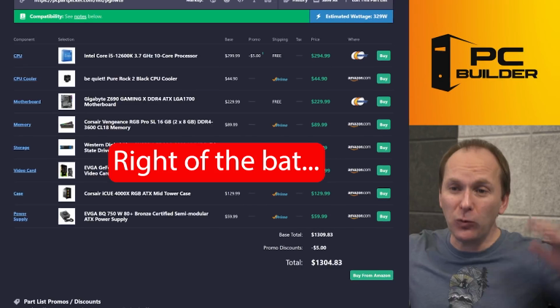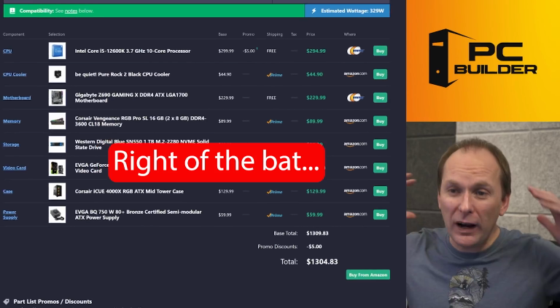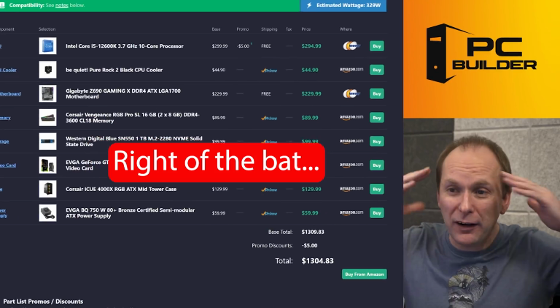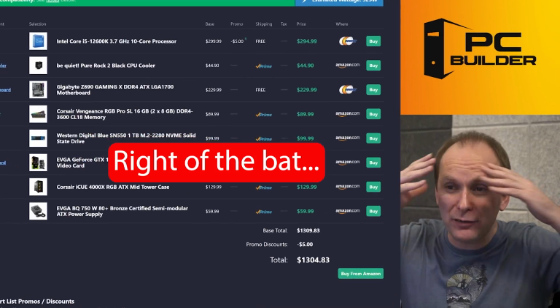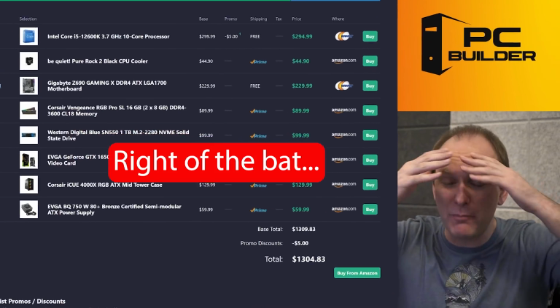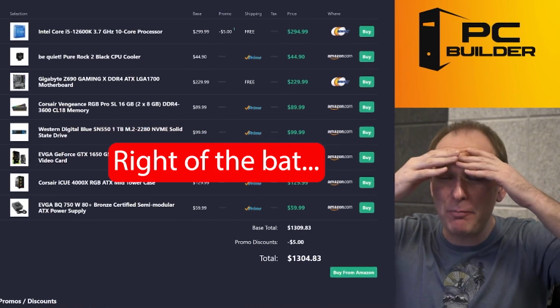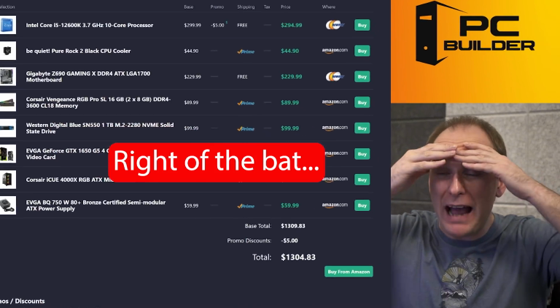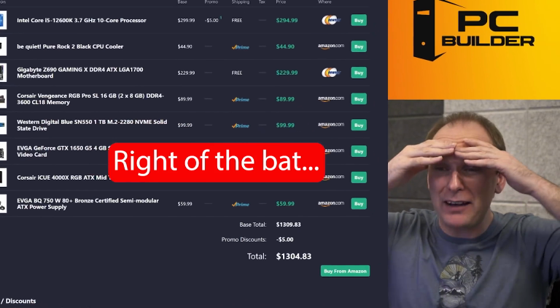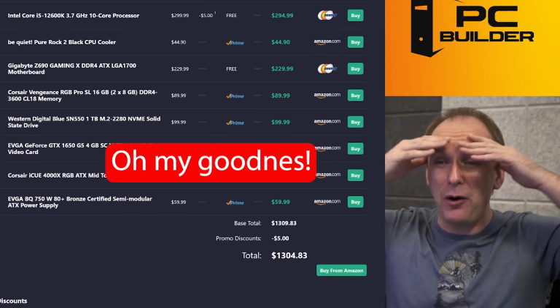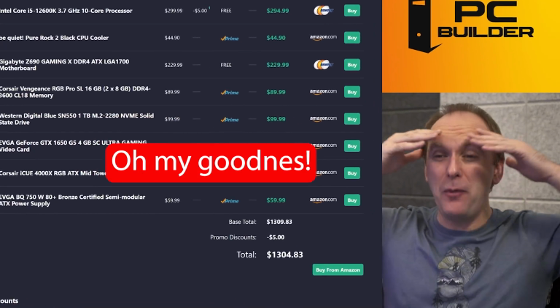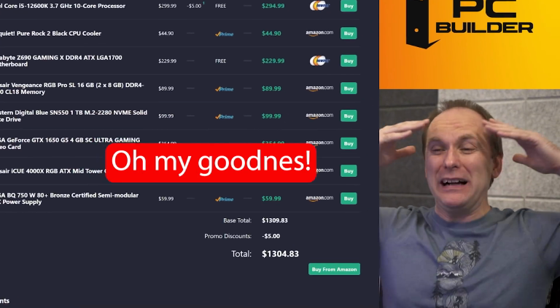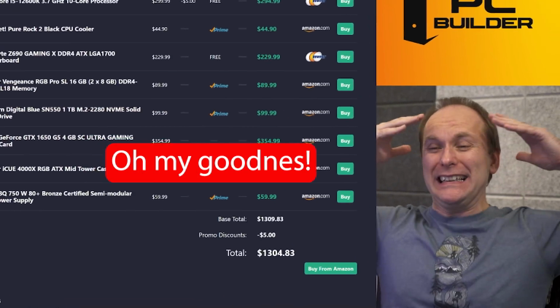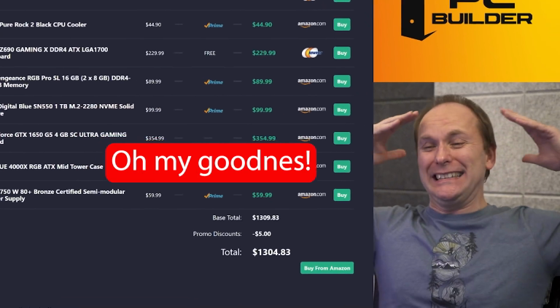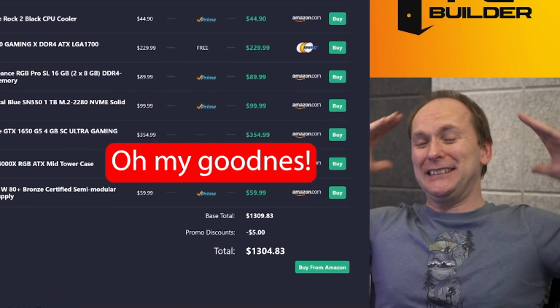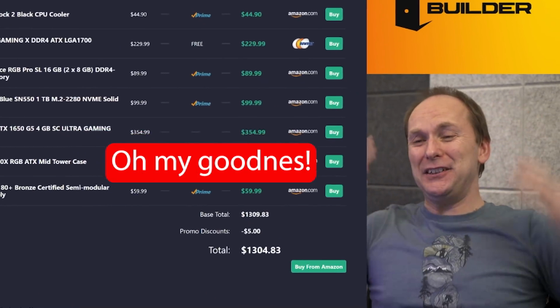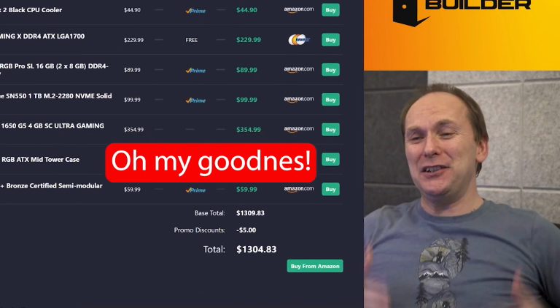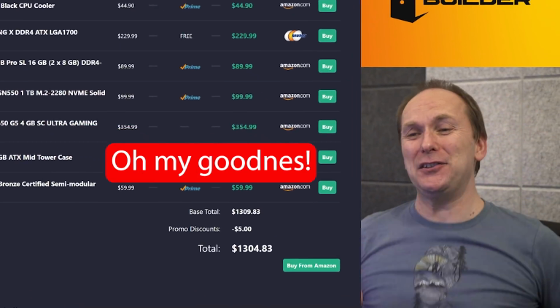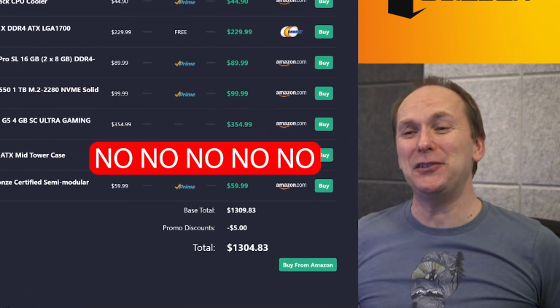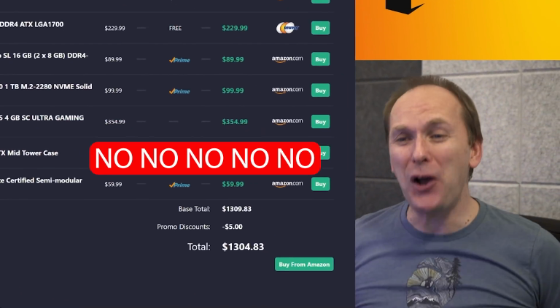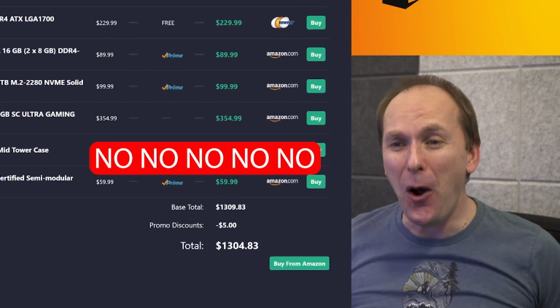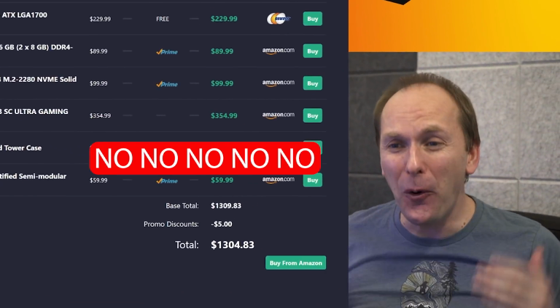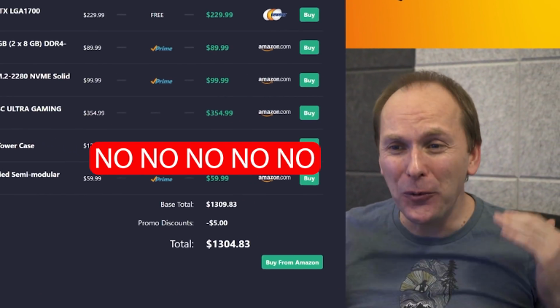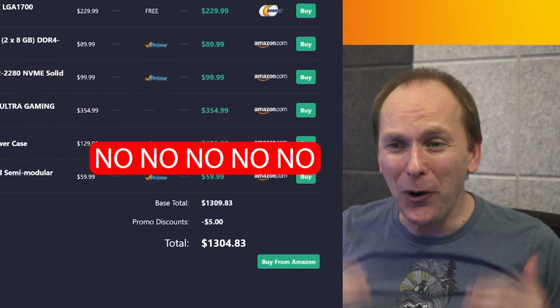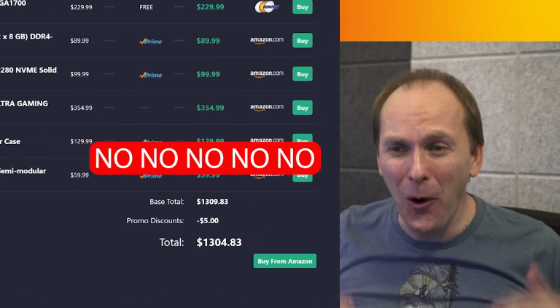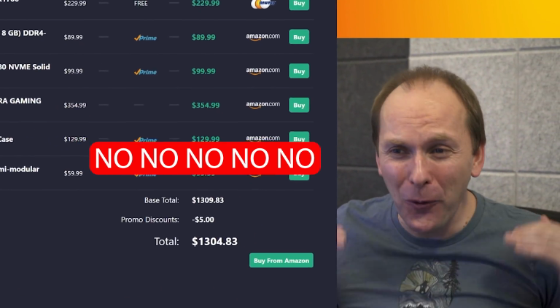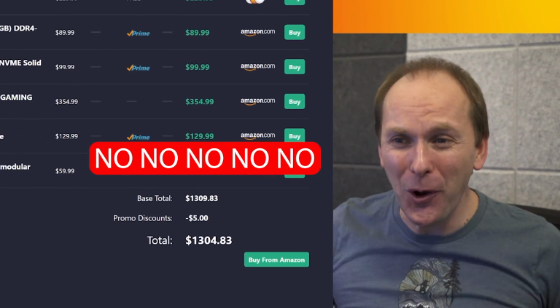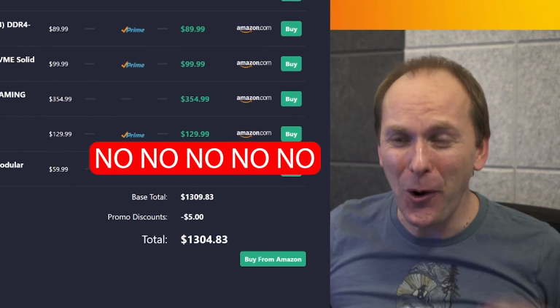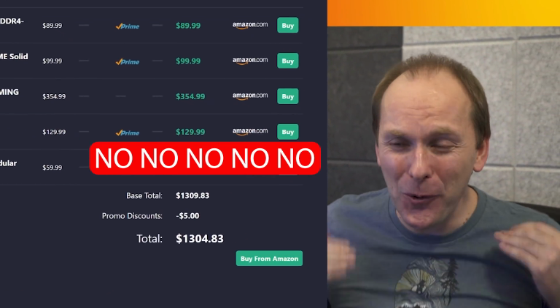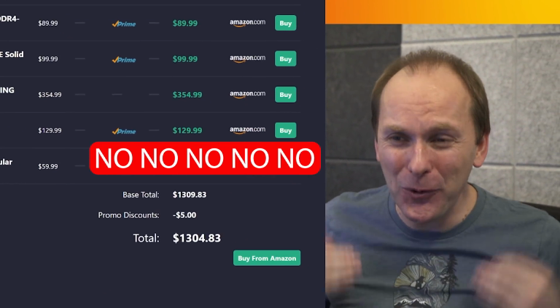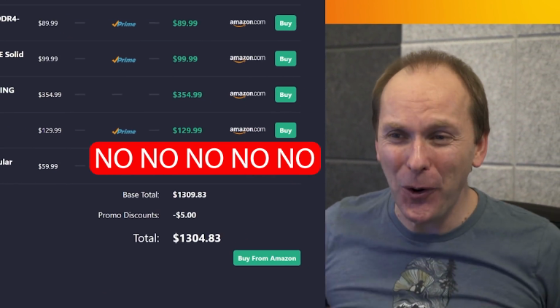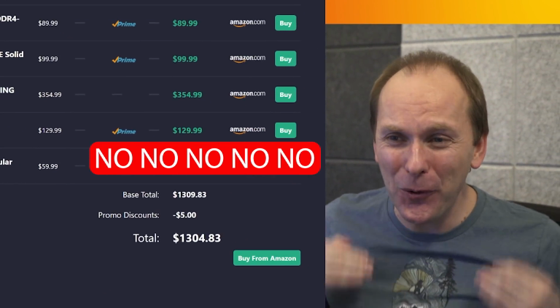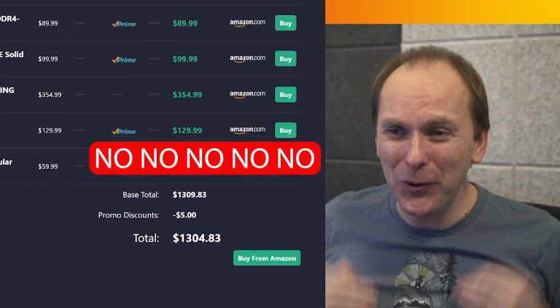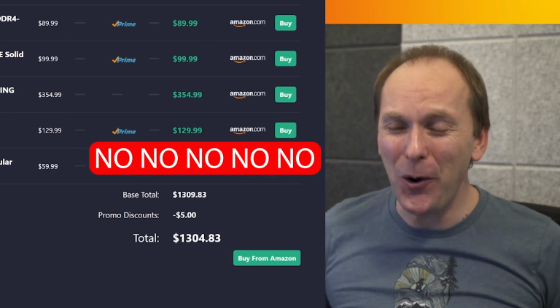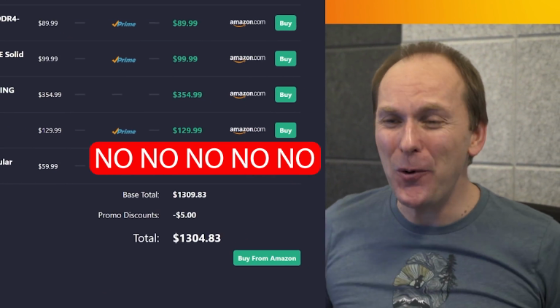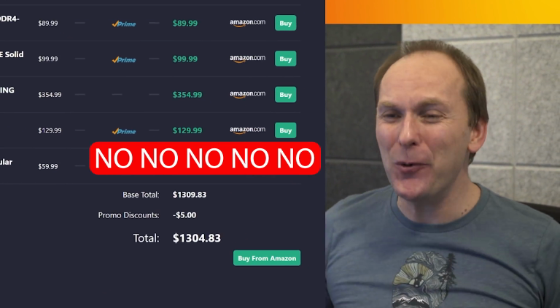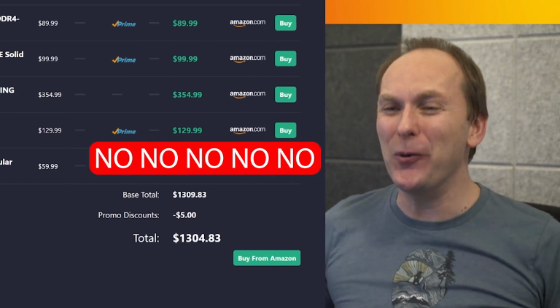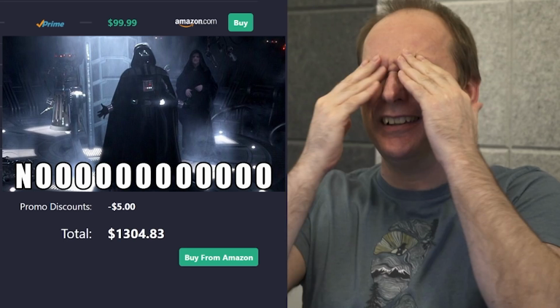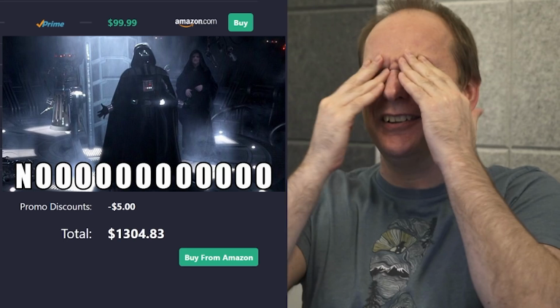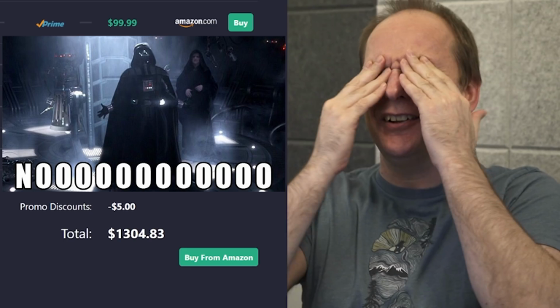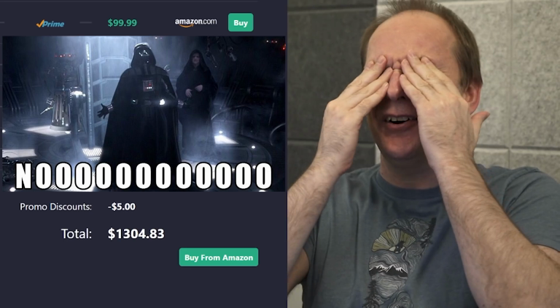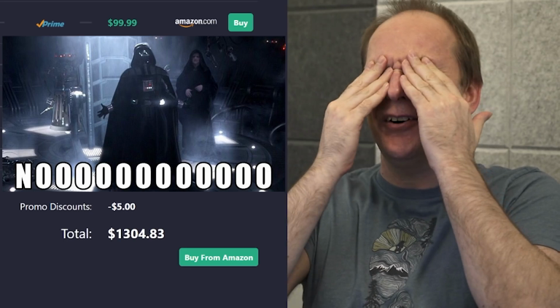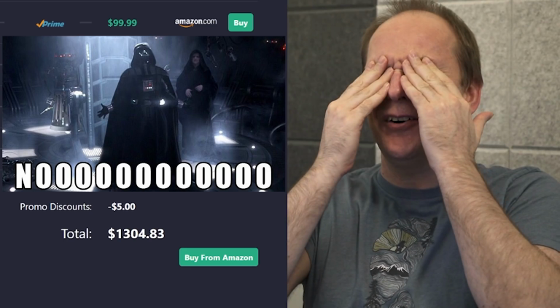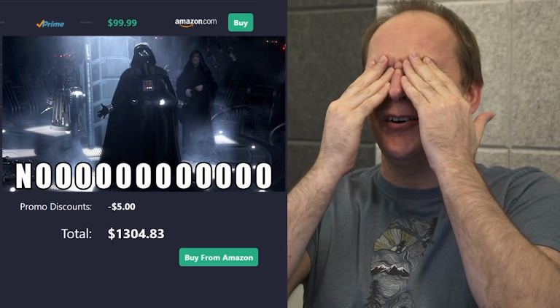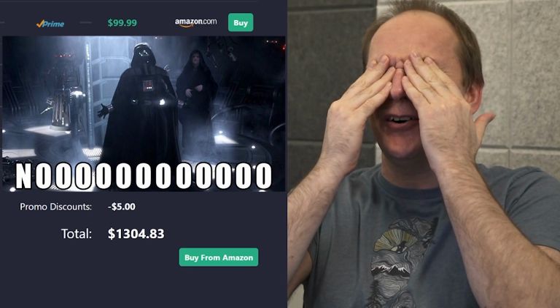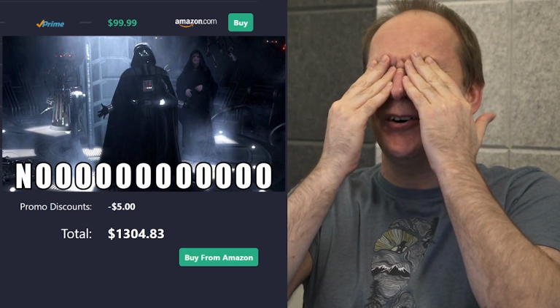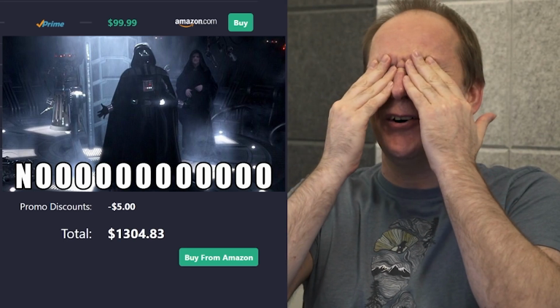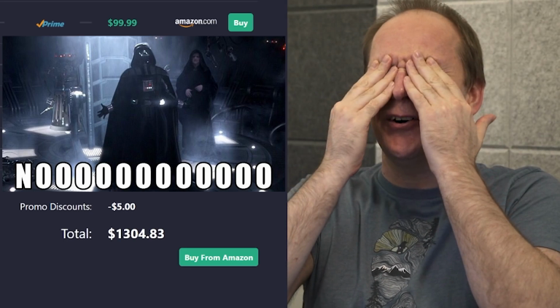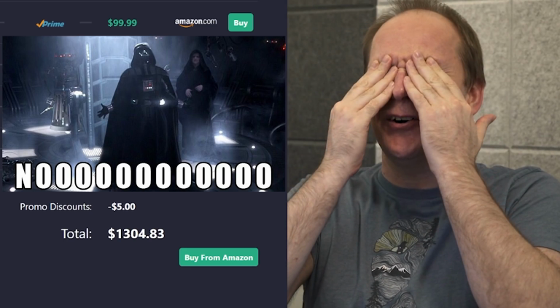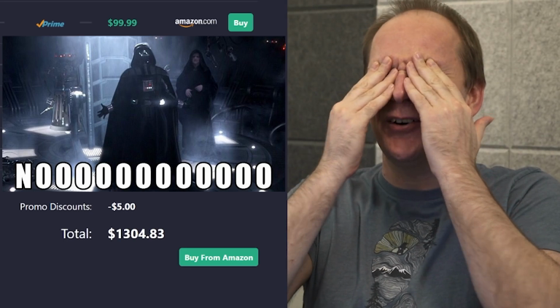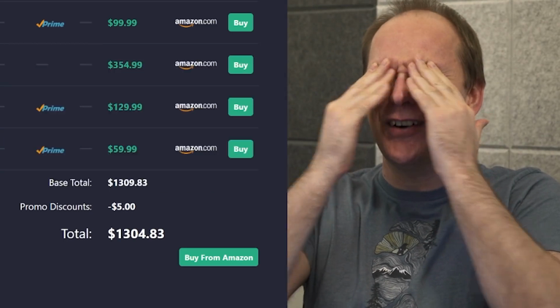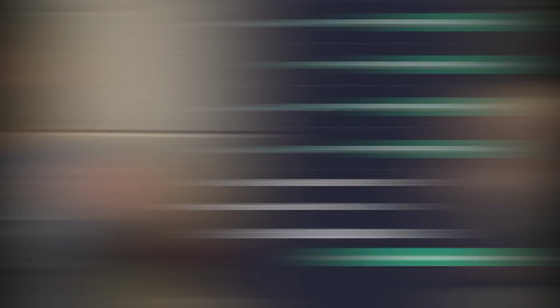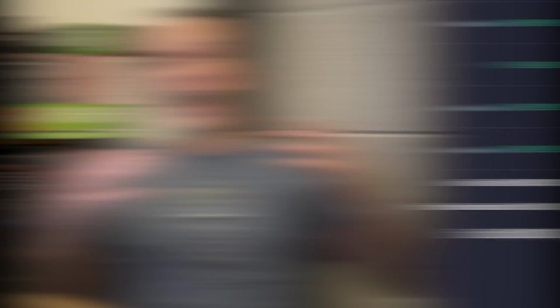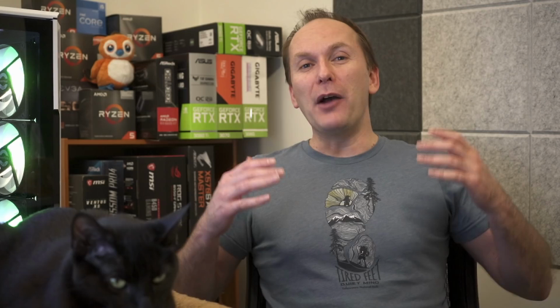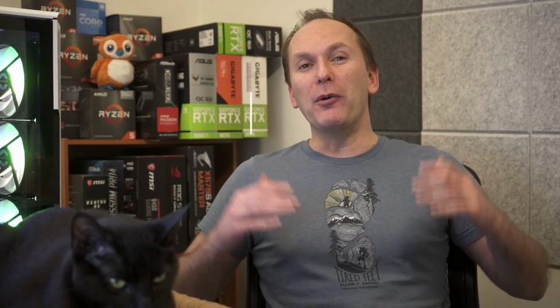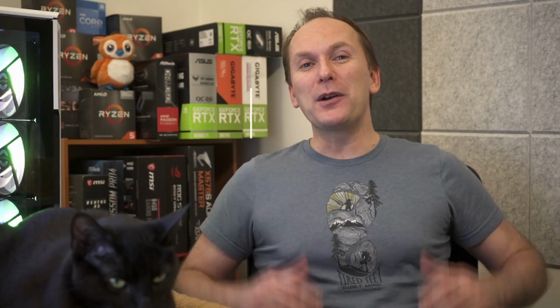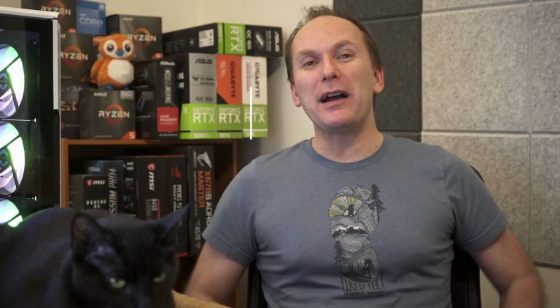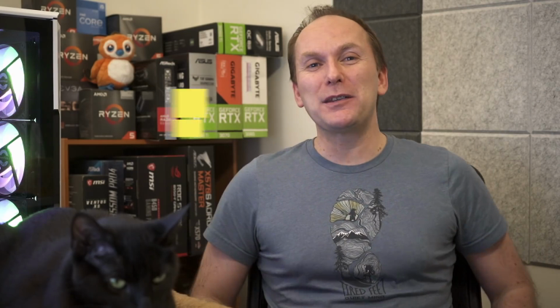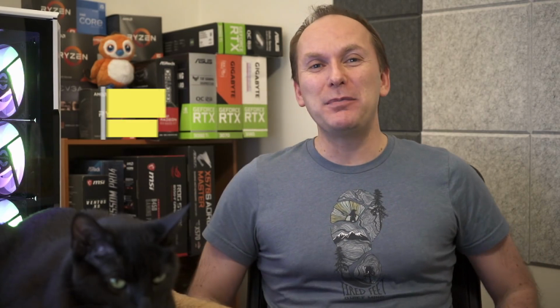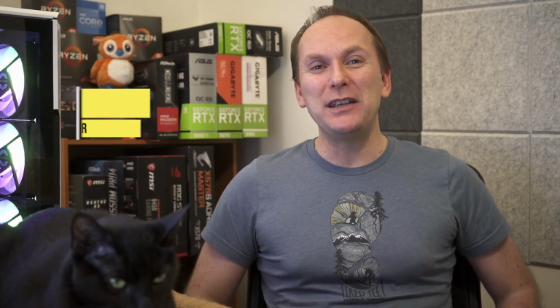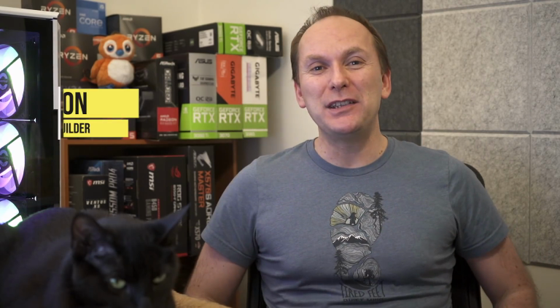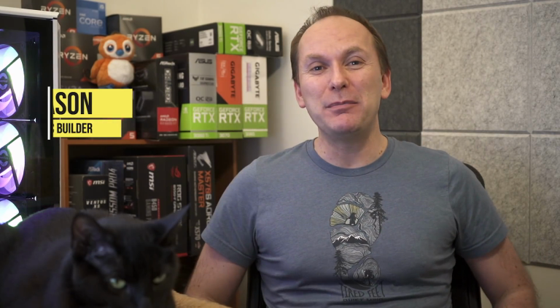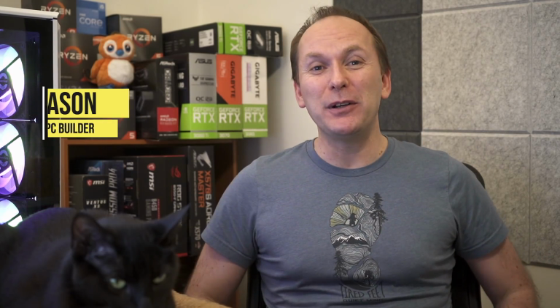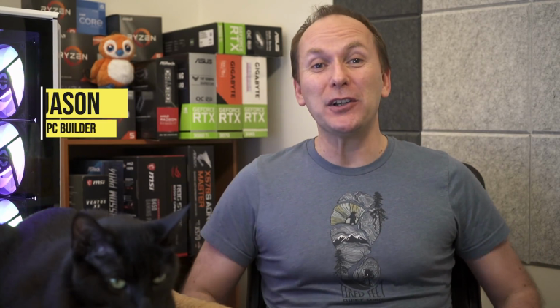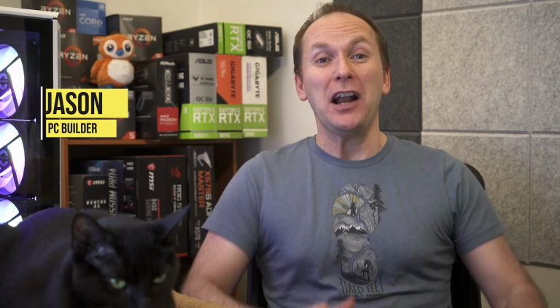Right off the bat — oh my goodness, no, no, no! Hi, welcome back to PC Builder.